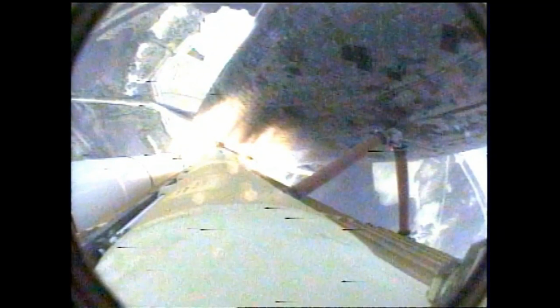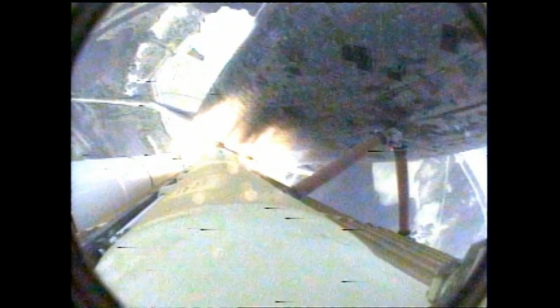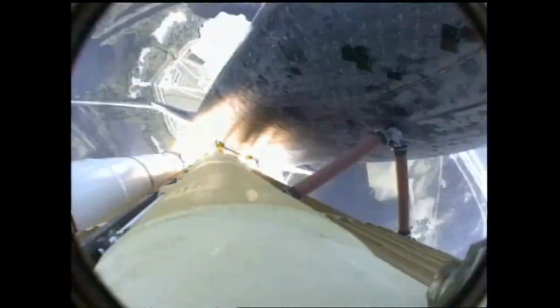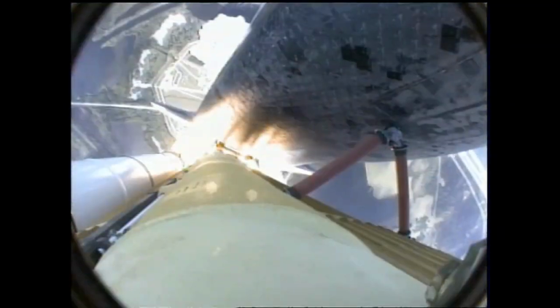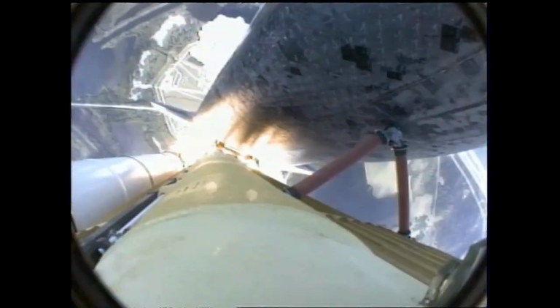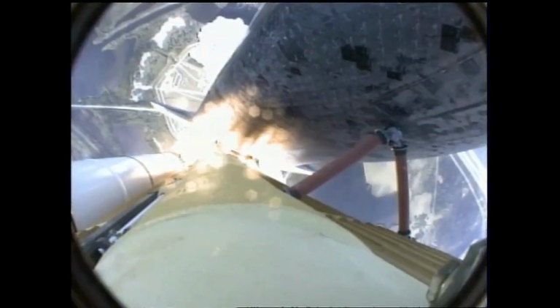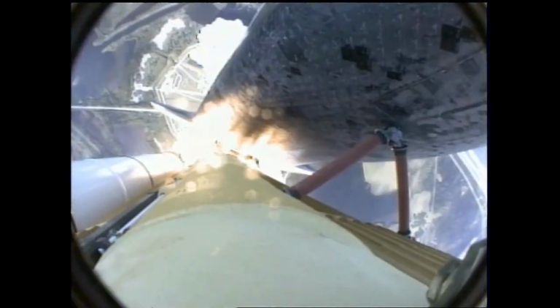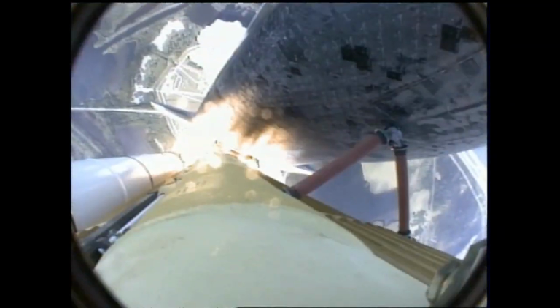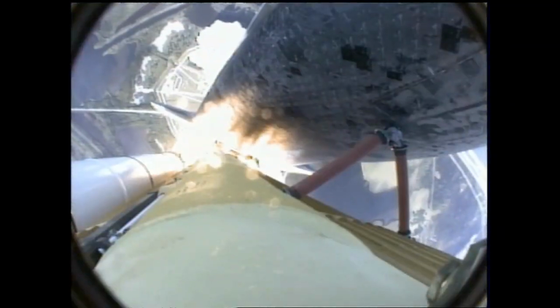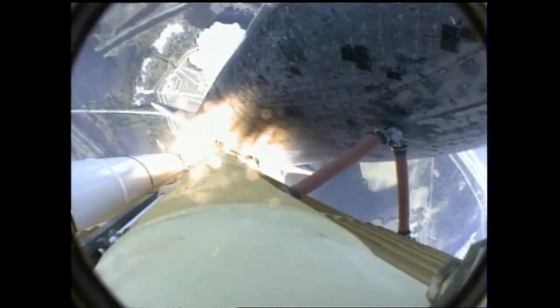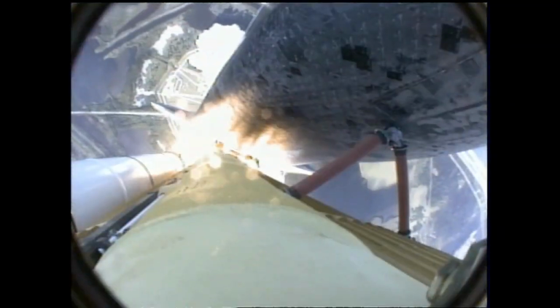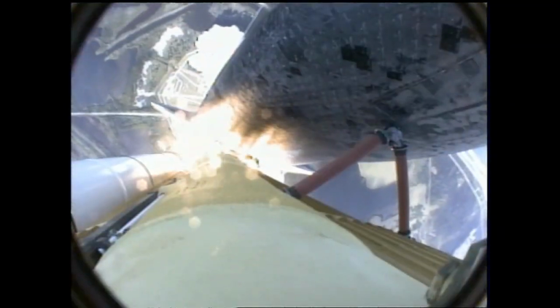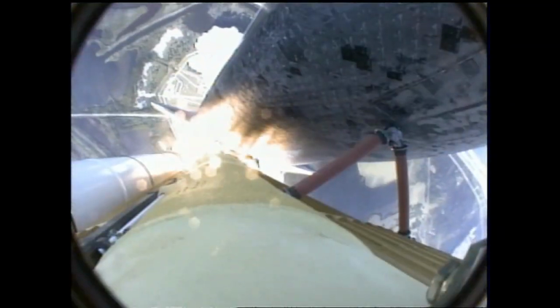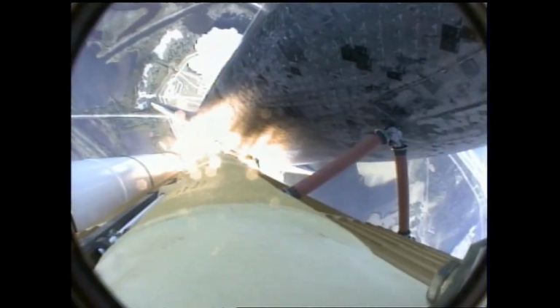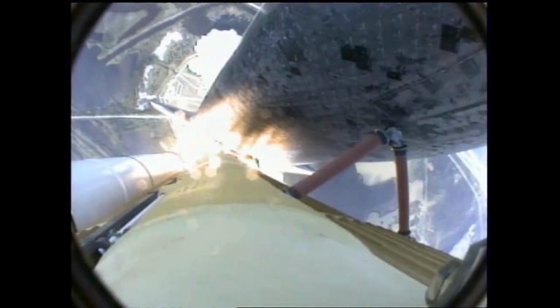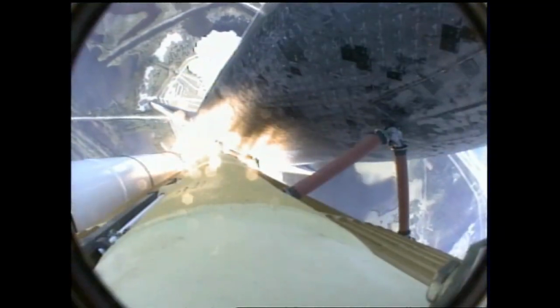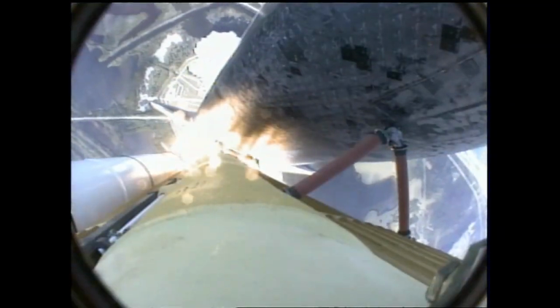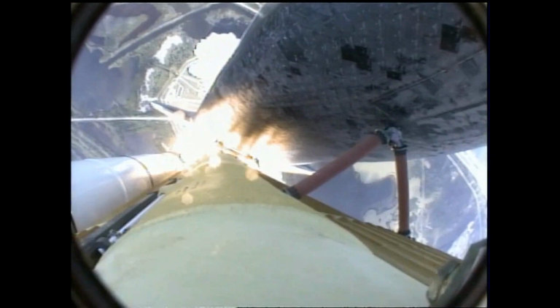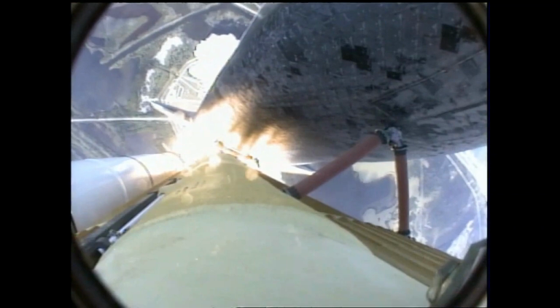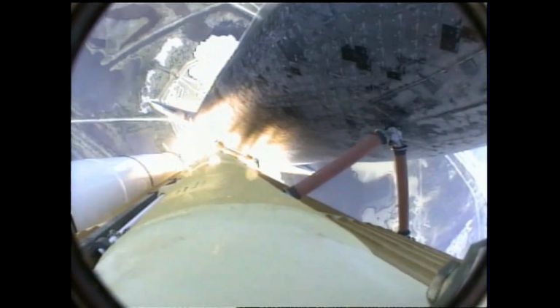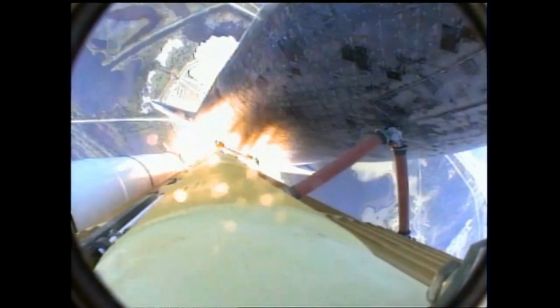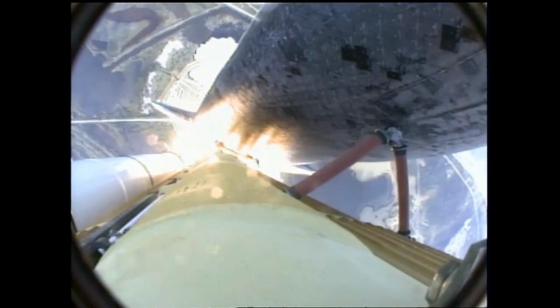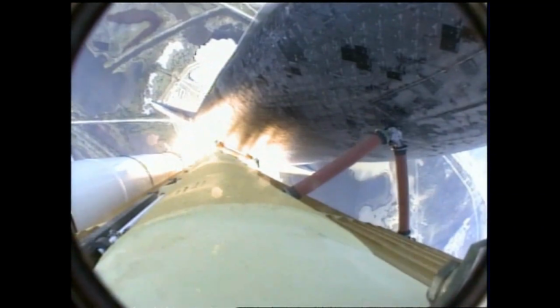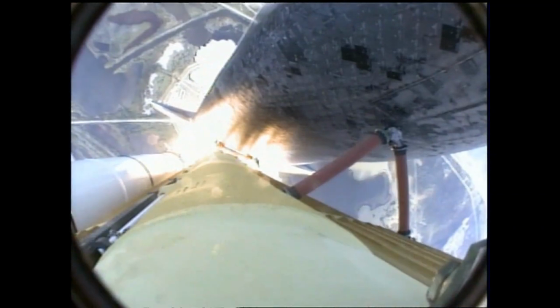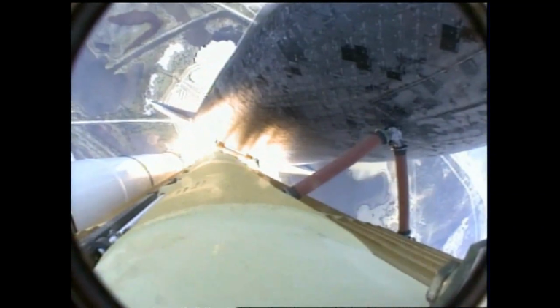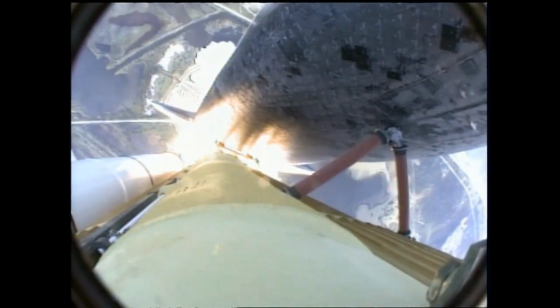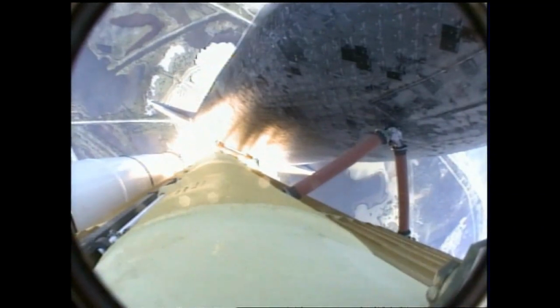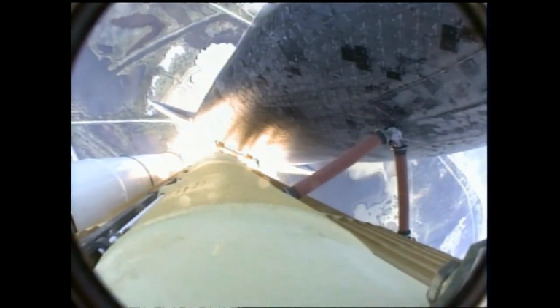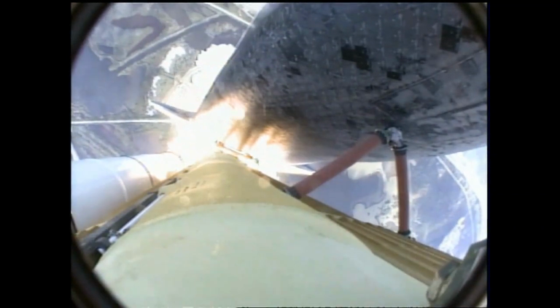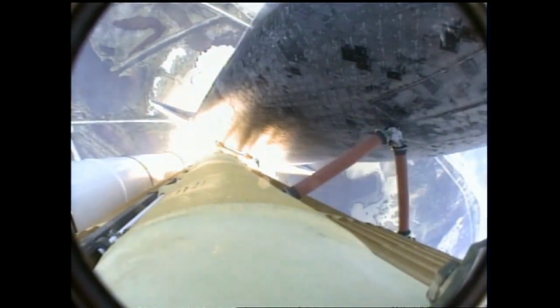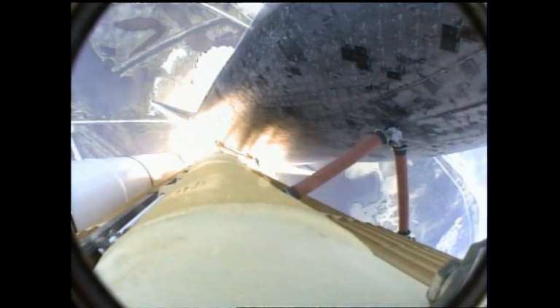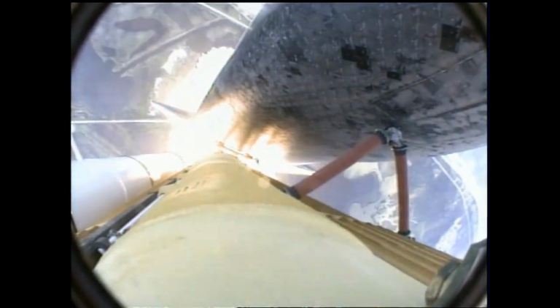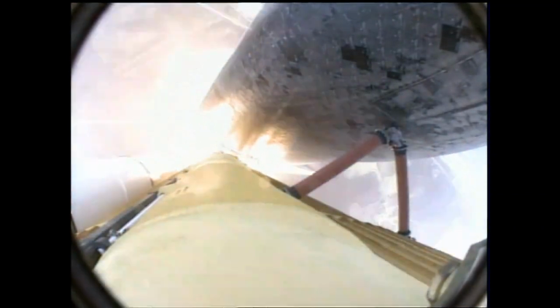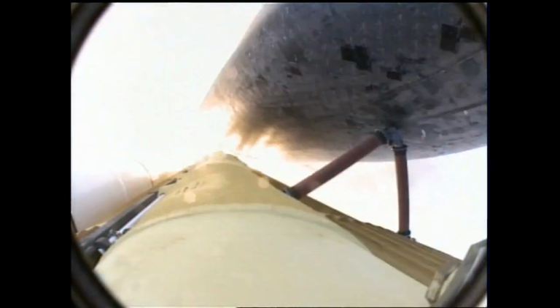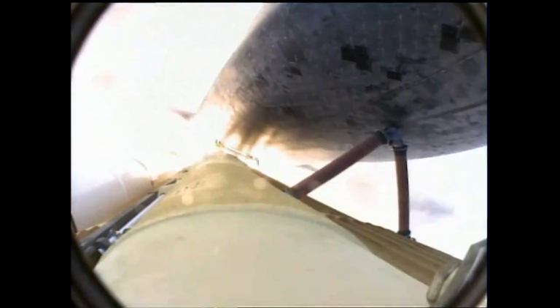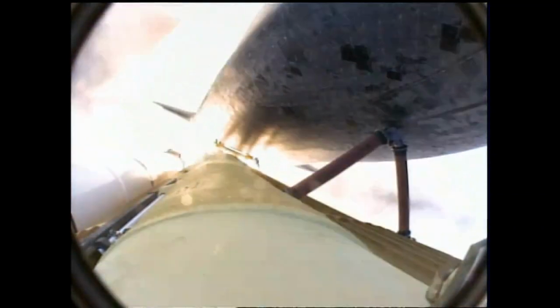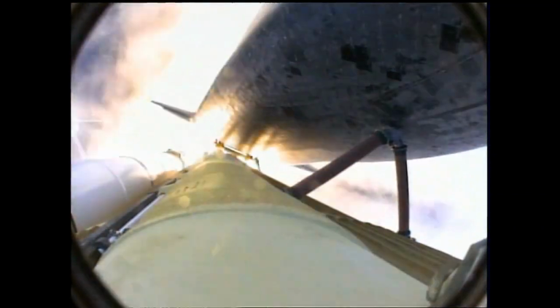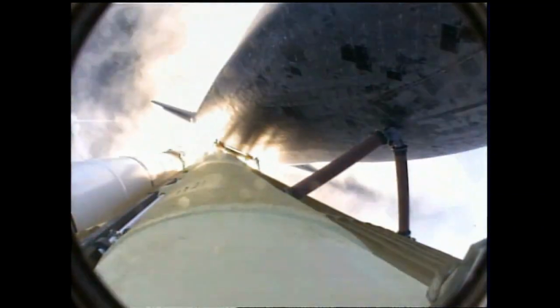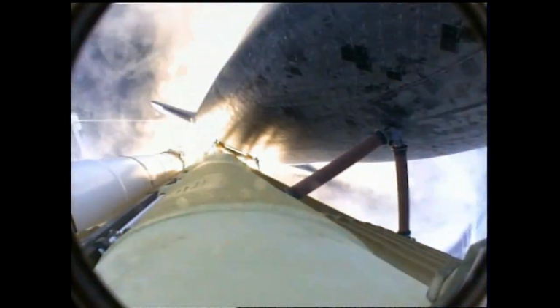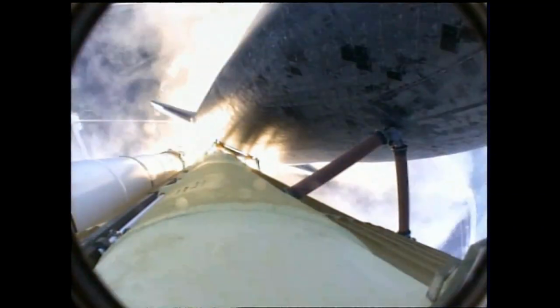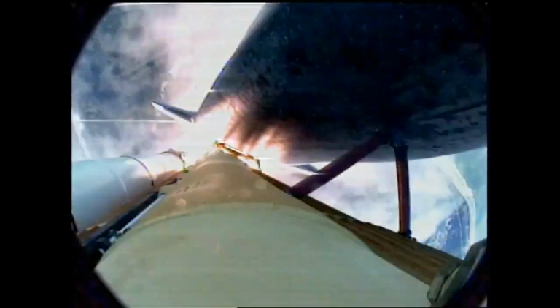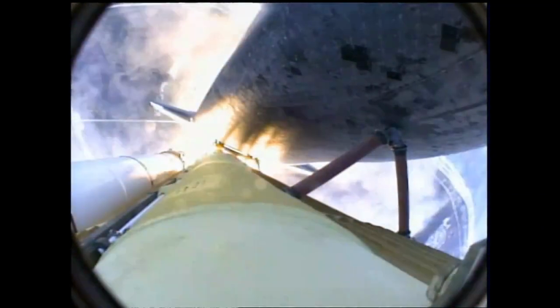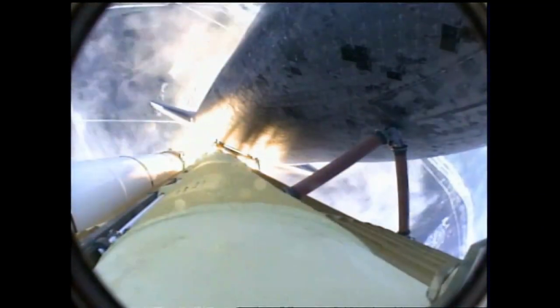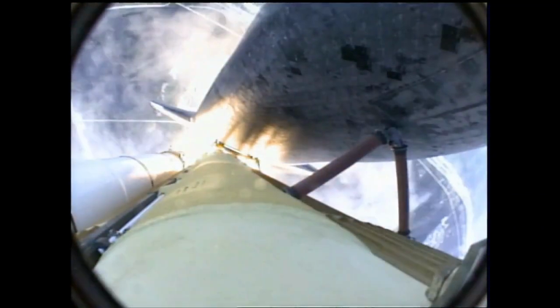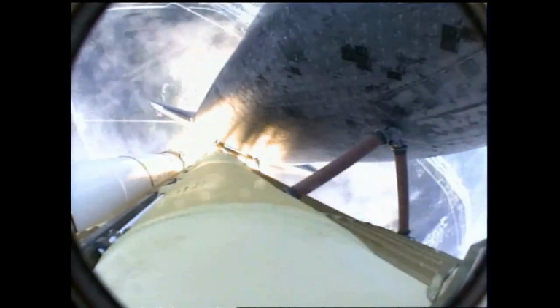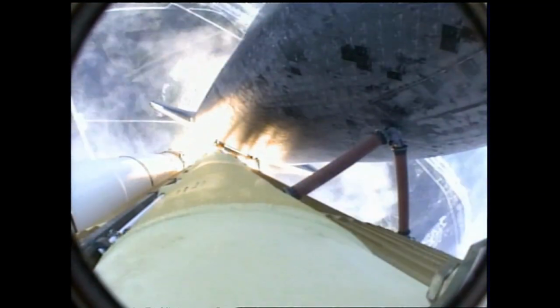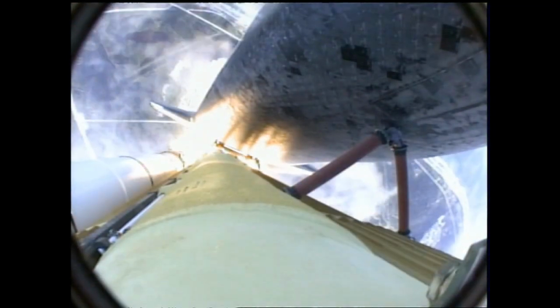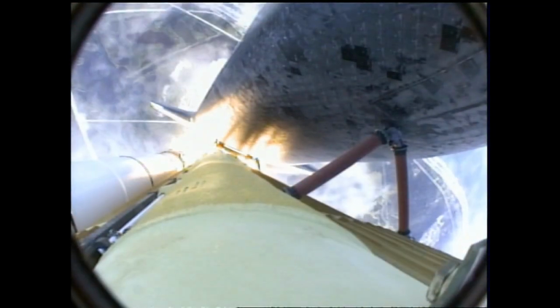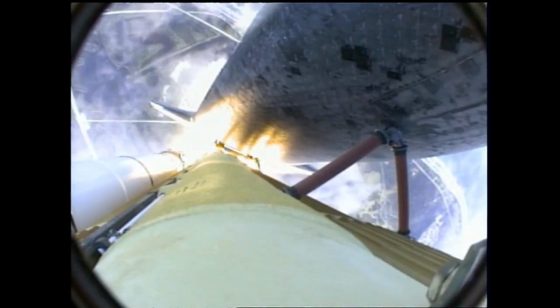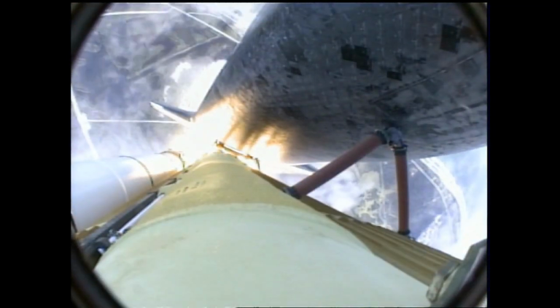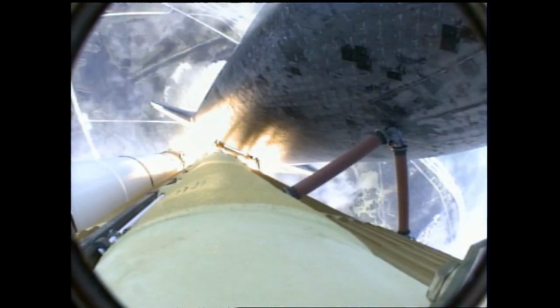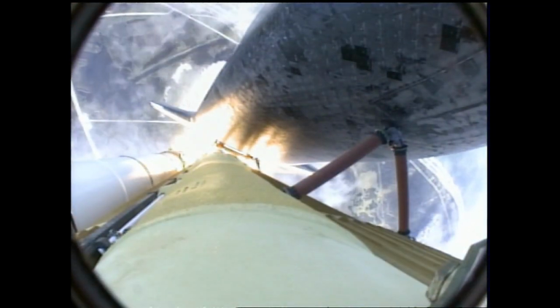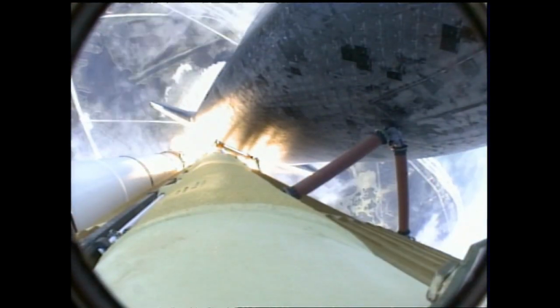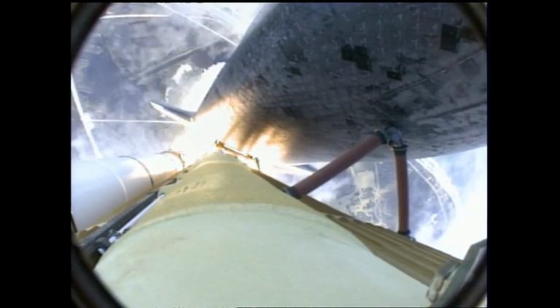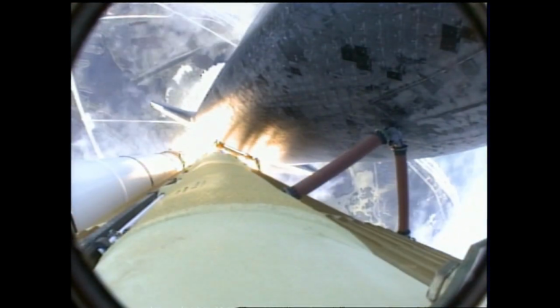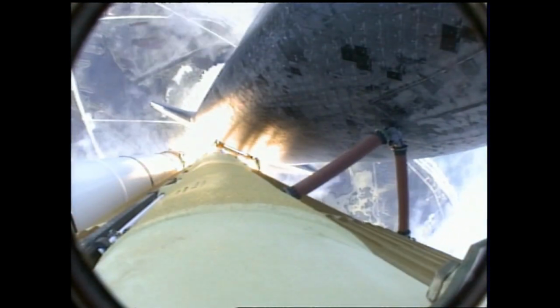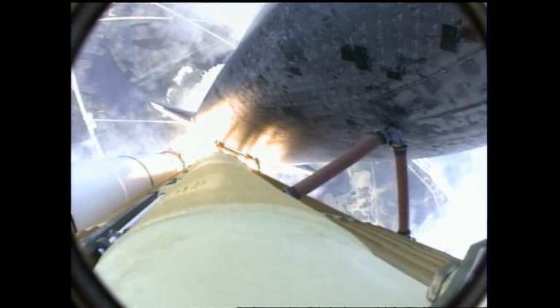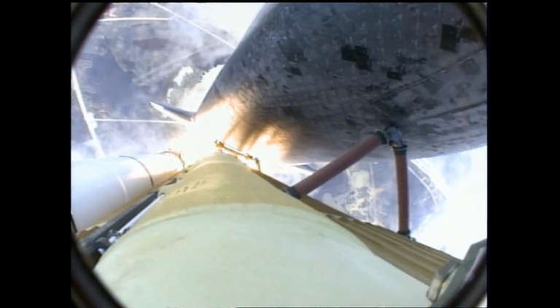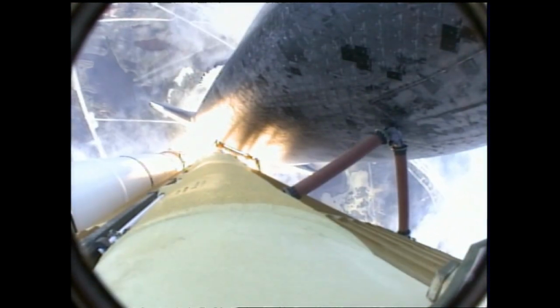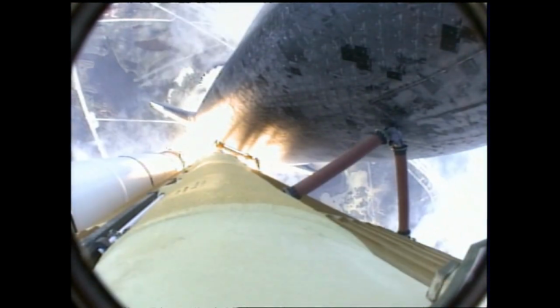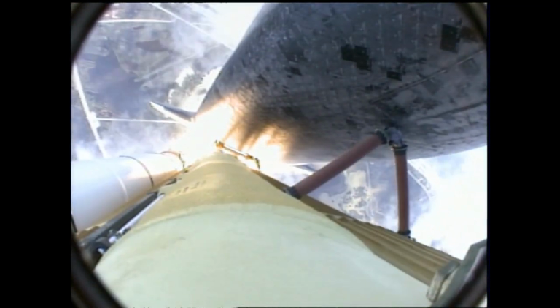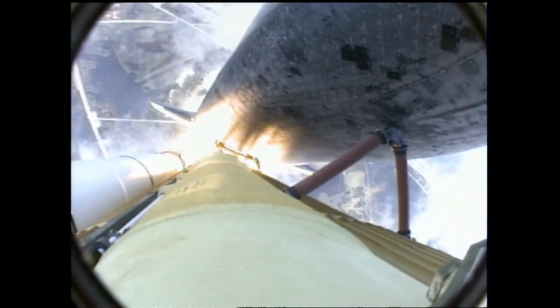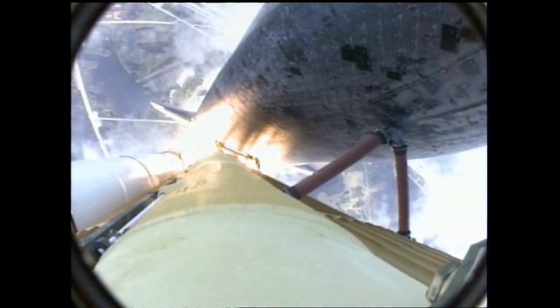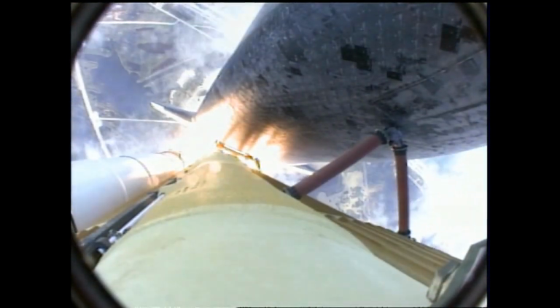Atlantis now in the proper alignment for its 8.5-minute ride to orbit. 4.5 million pounds of hardware and humans taking aim on the International Outpost.